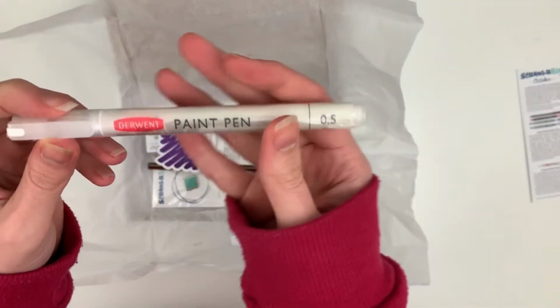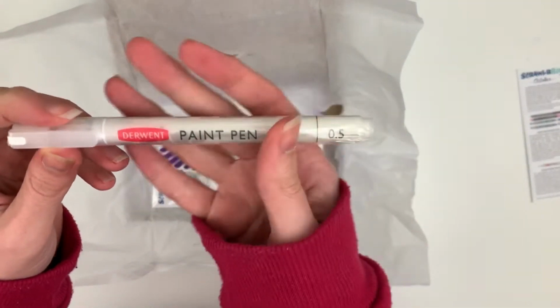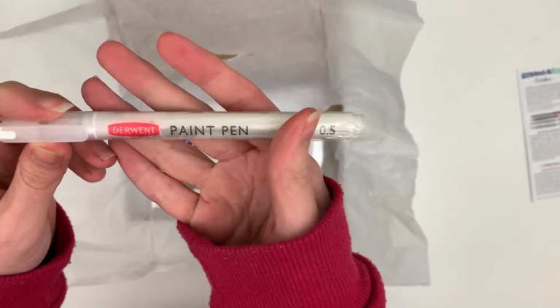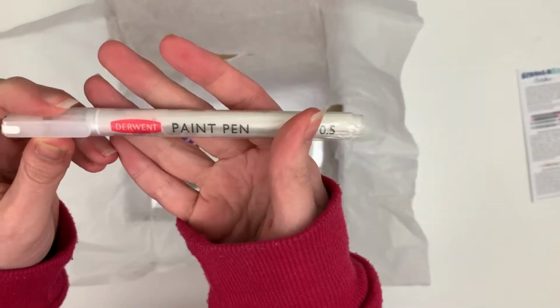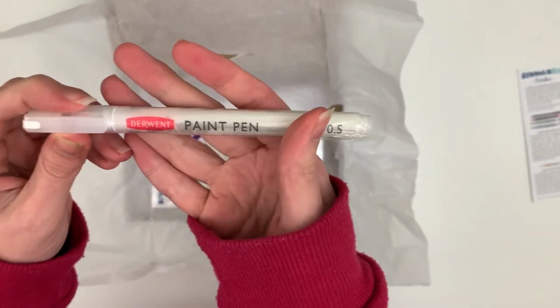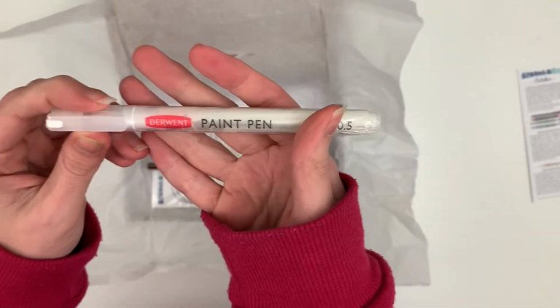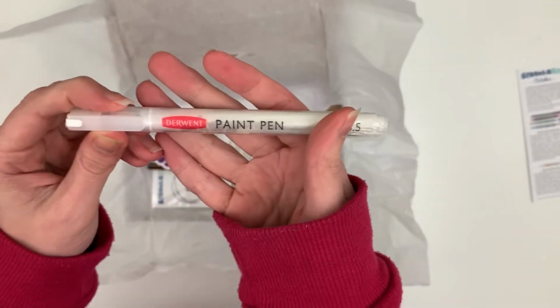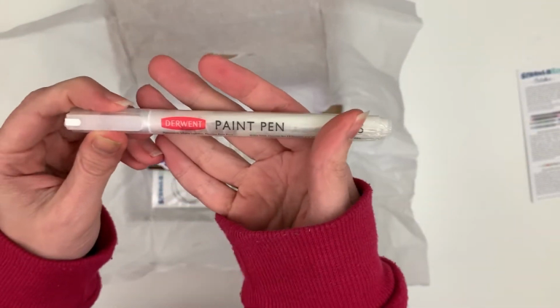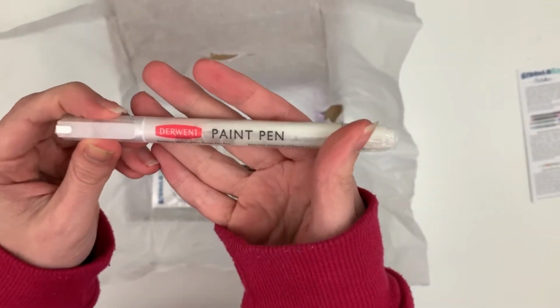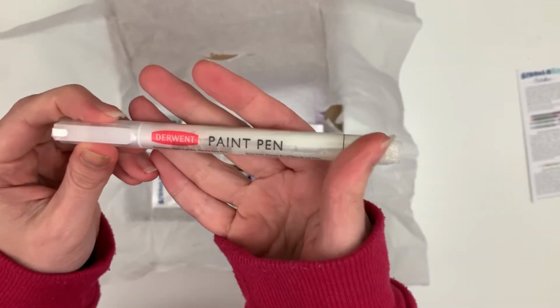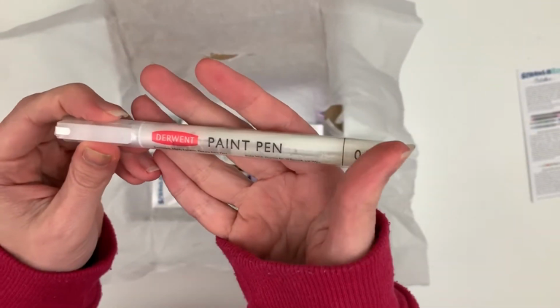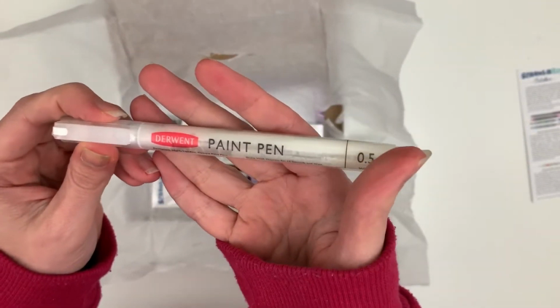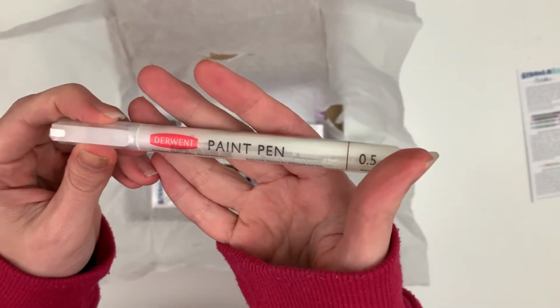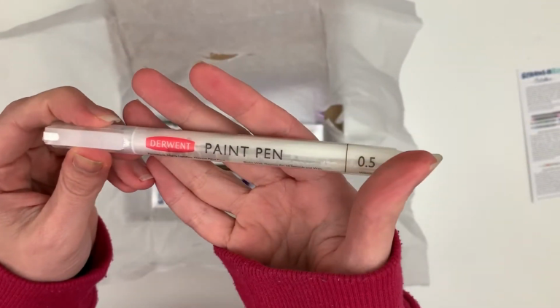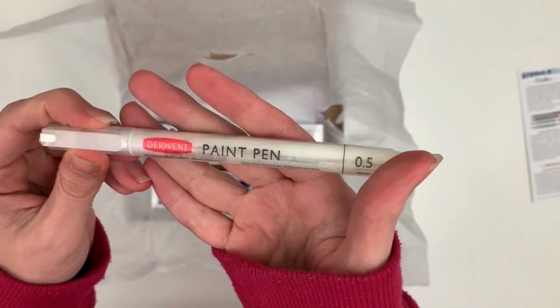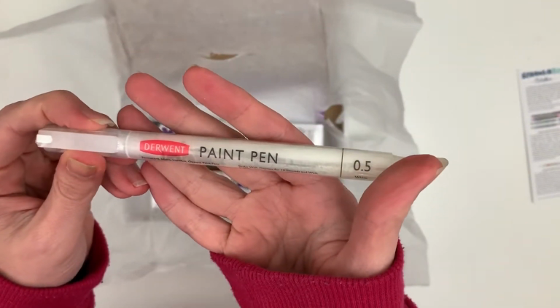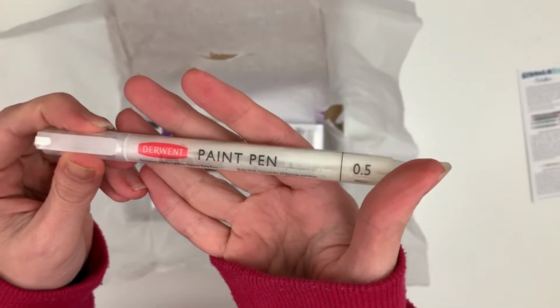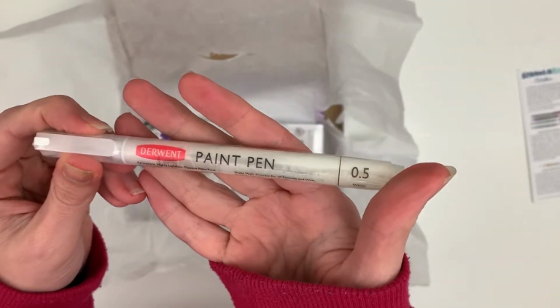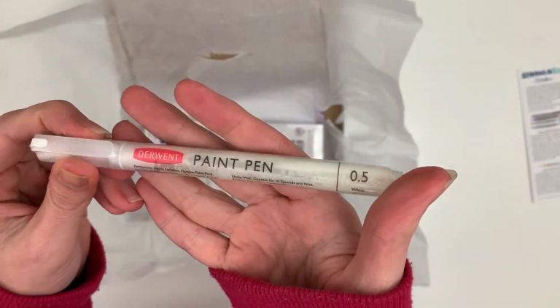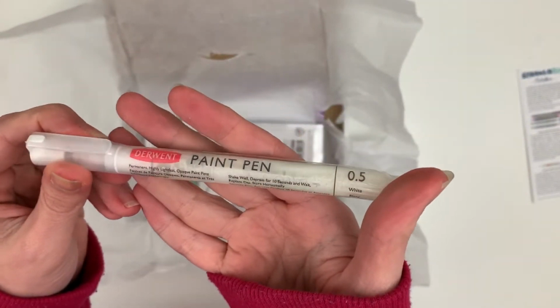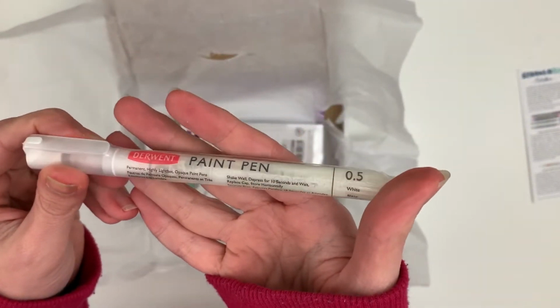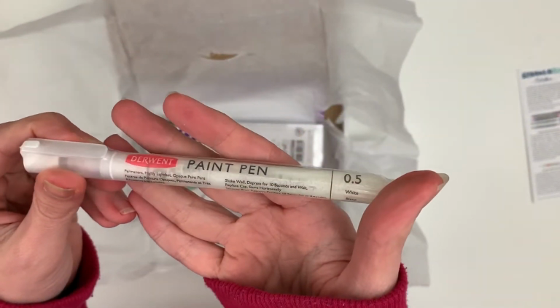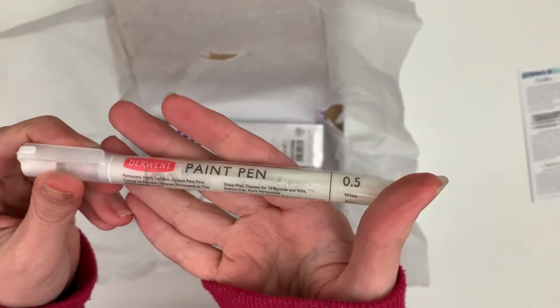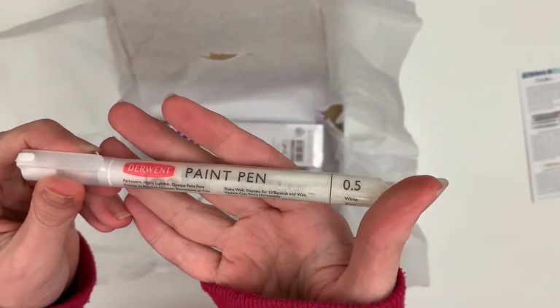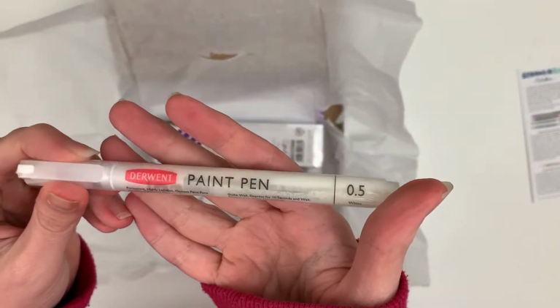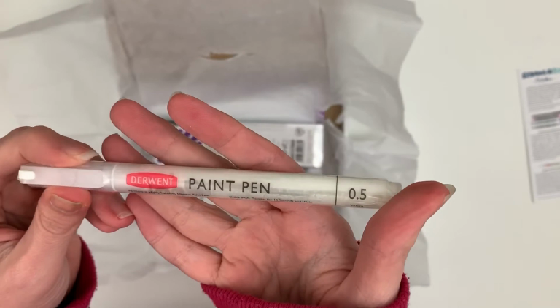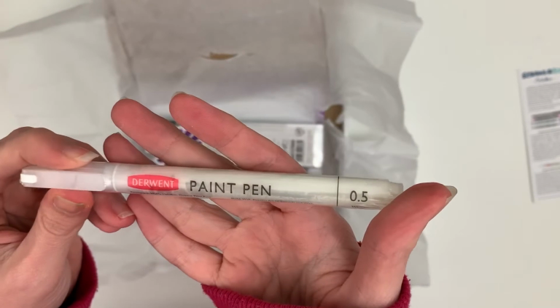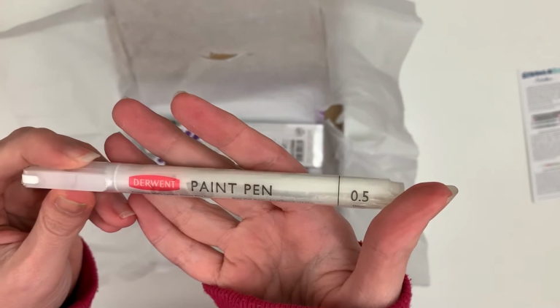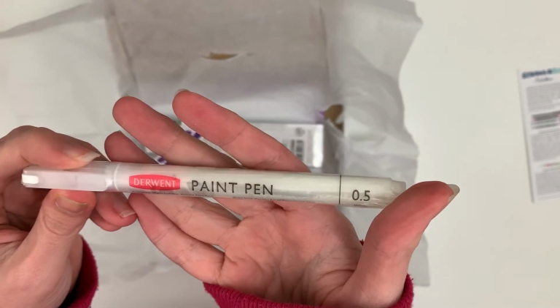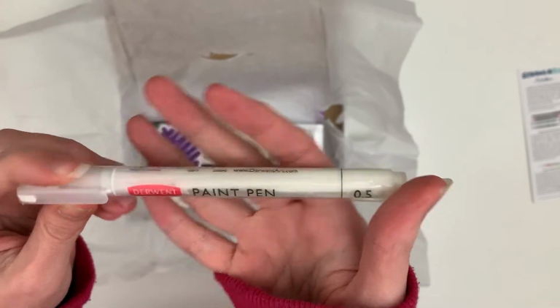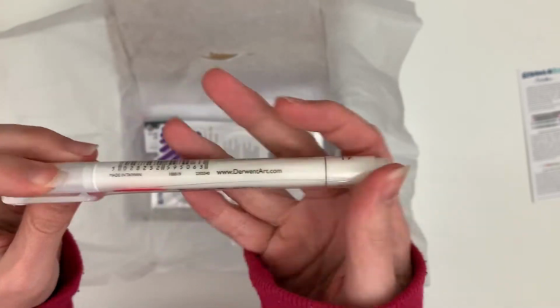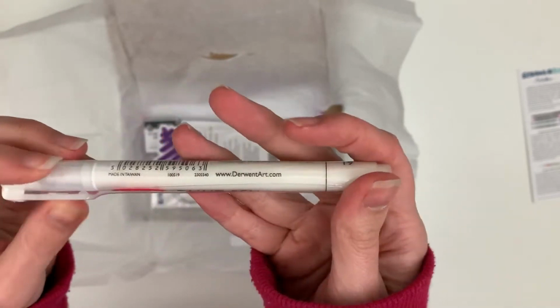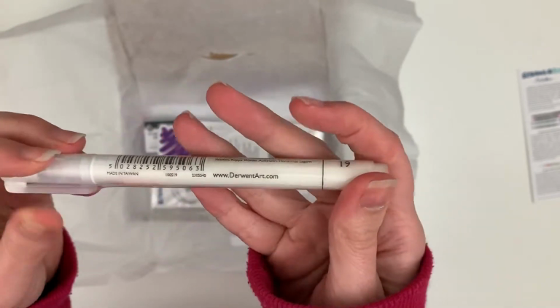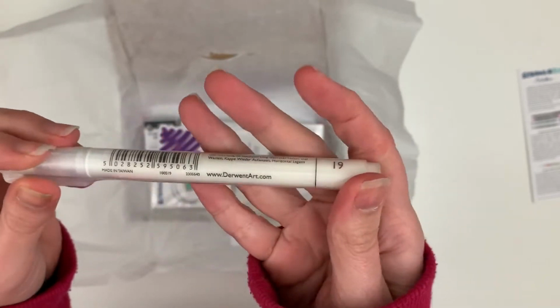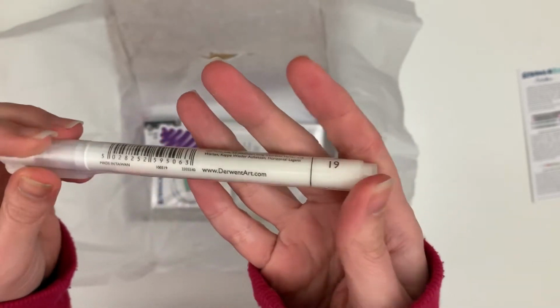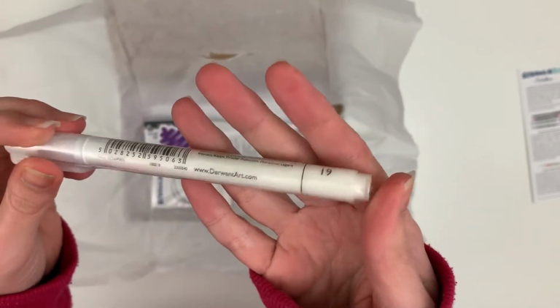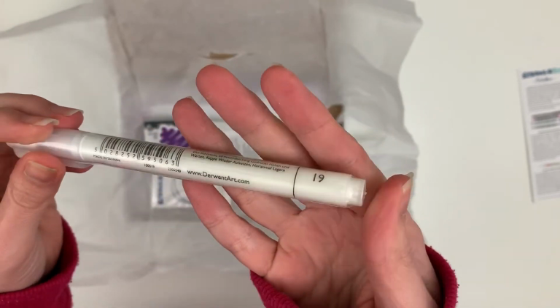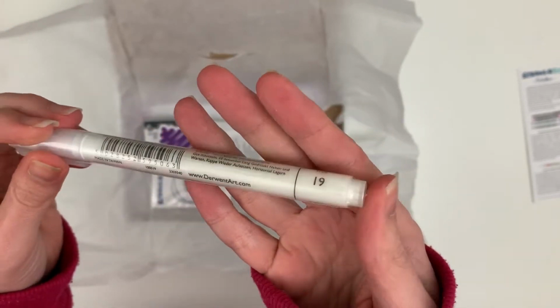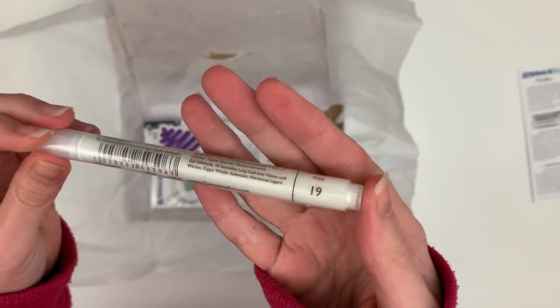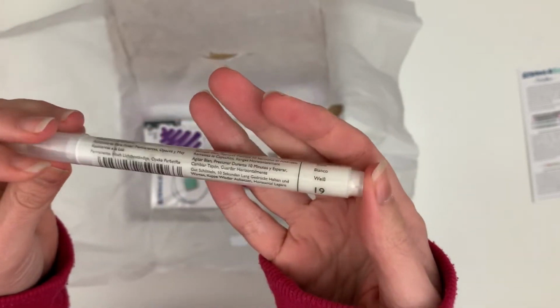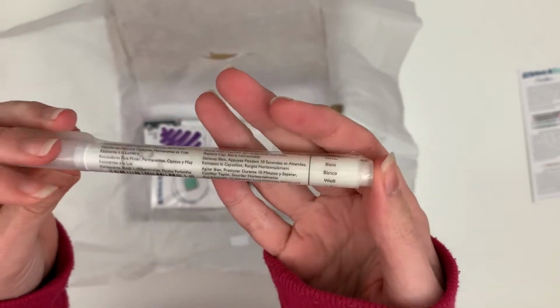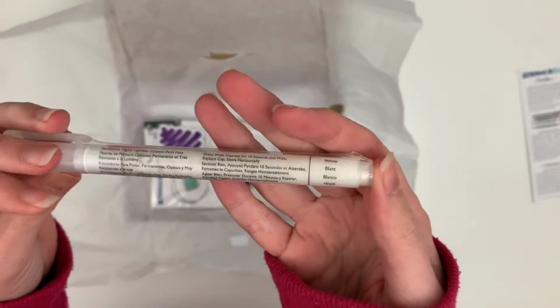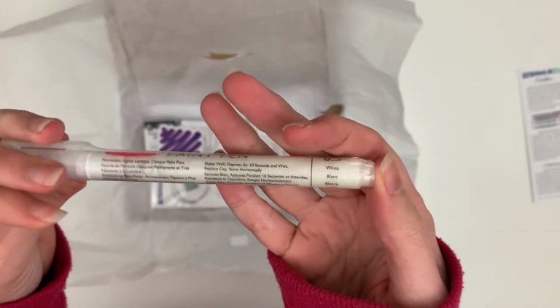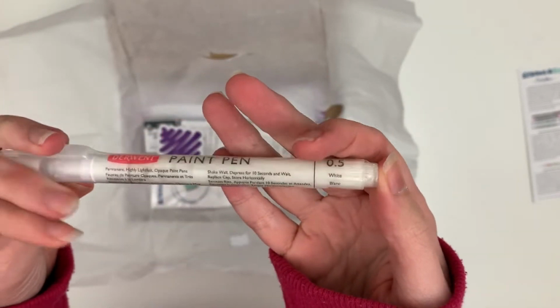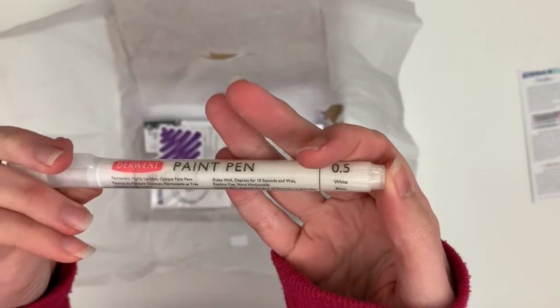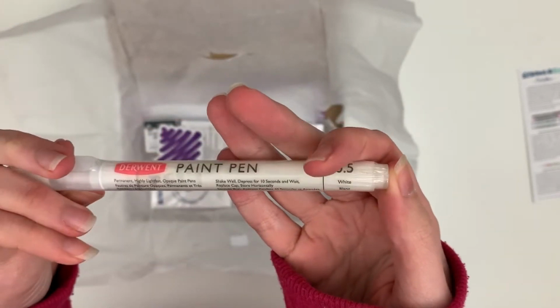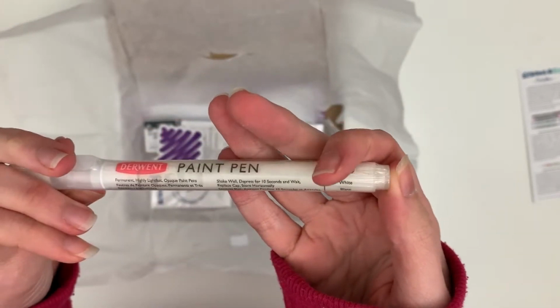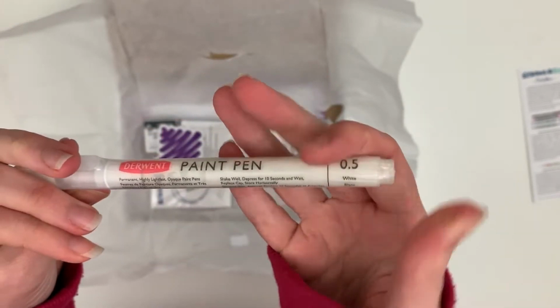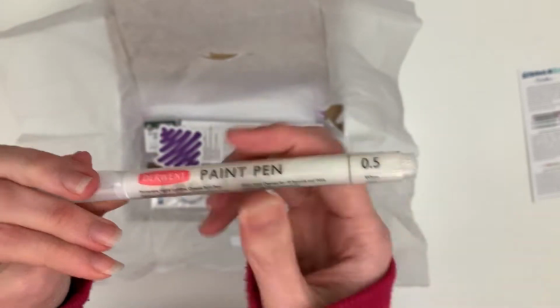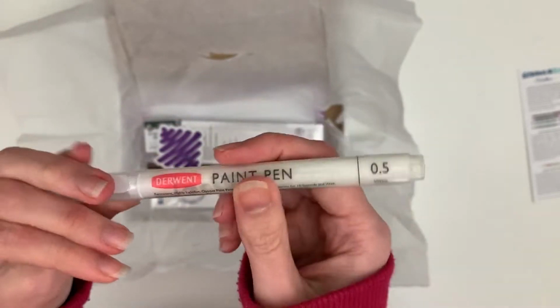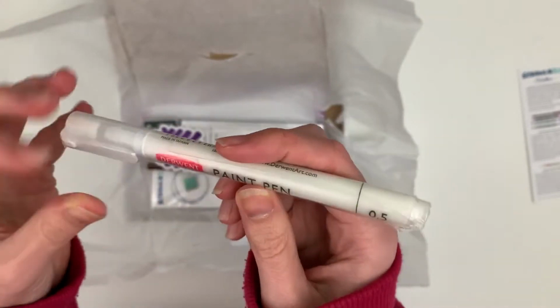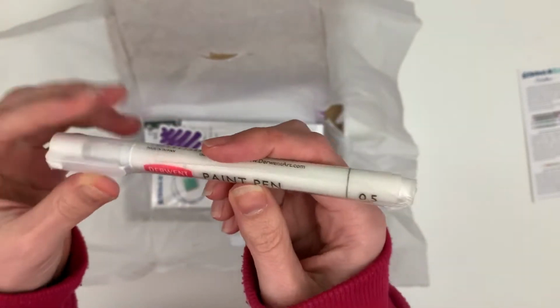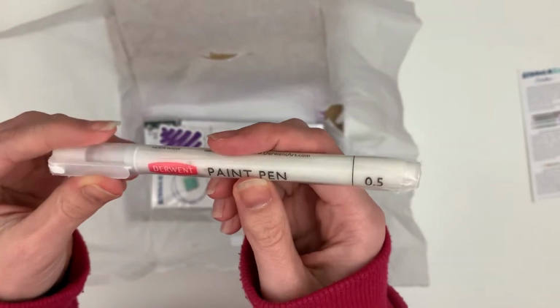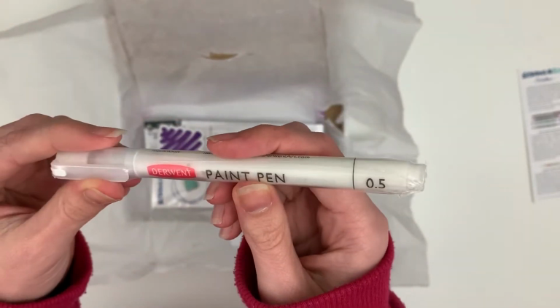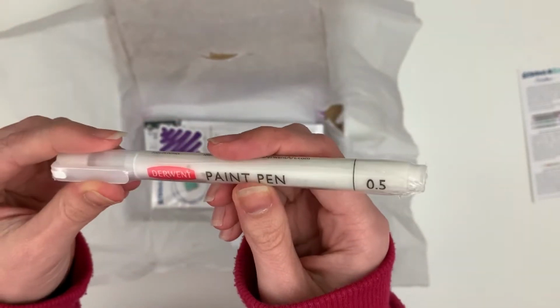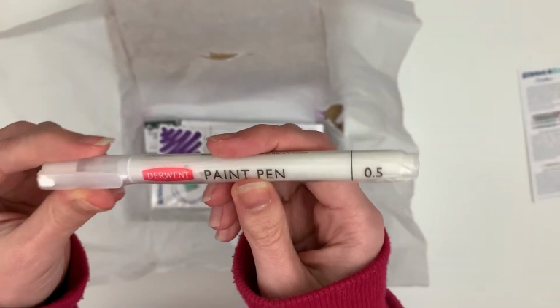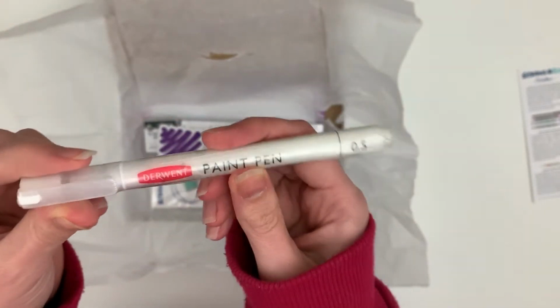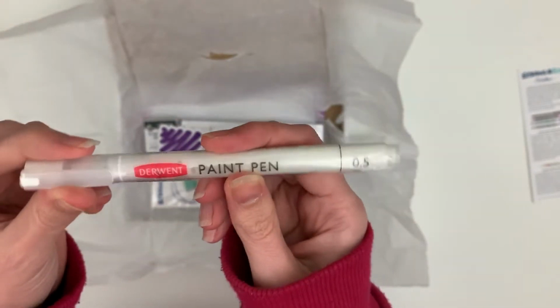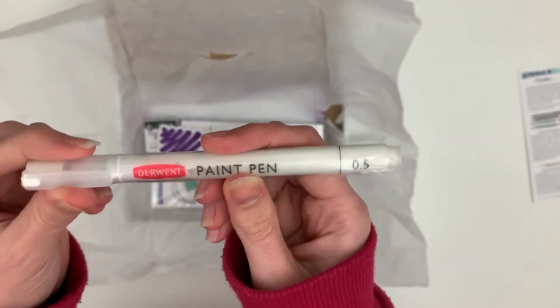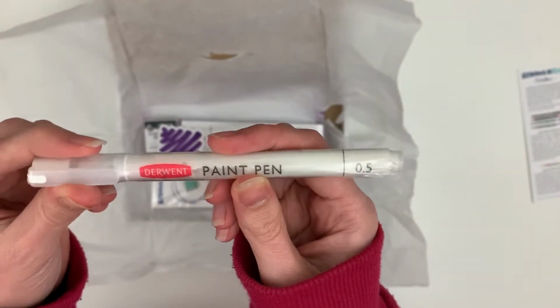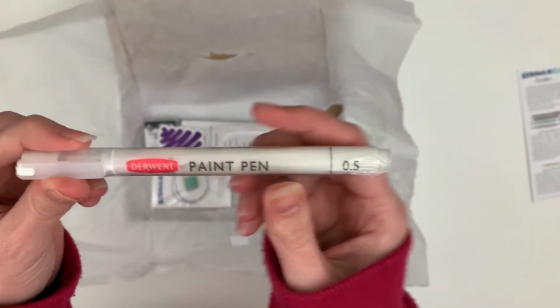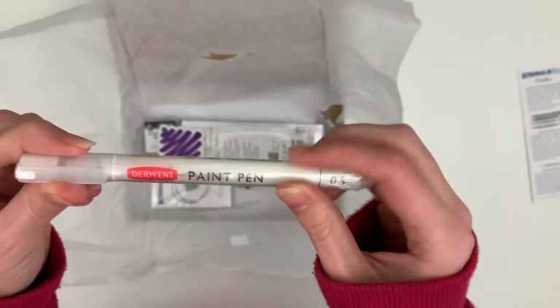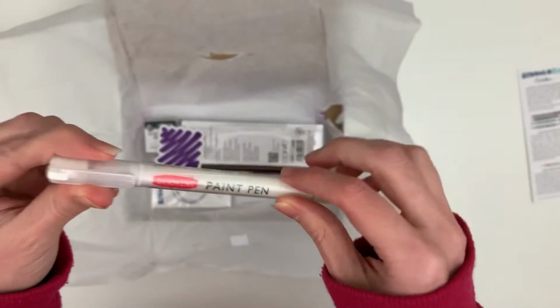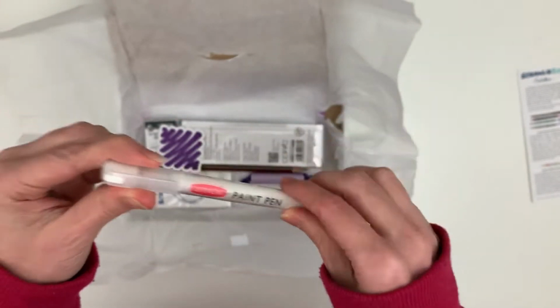We have got the Derwent paint pen. Looks like that's like a white pen. Awesome, that looks cool.